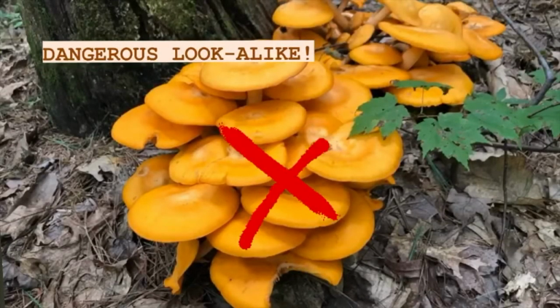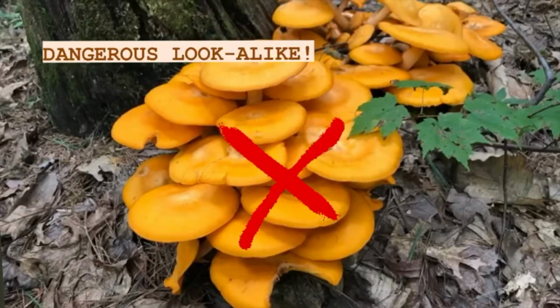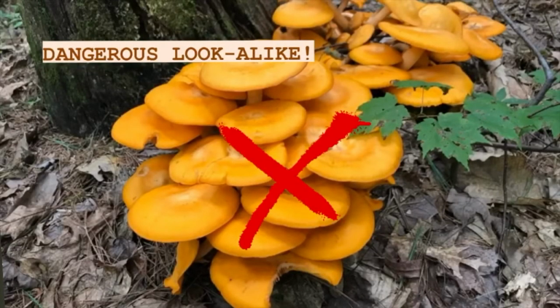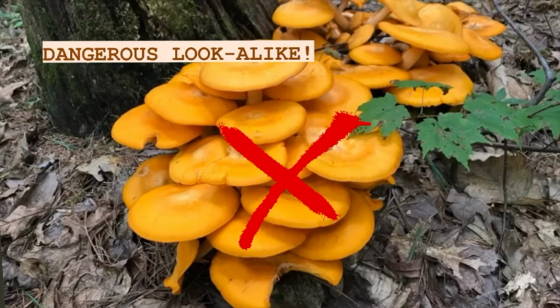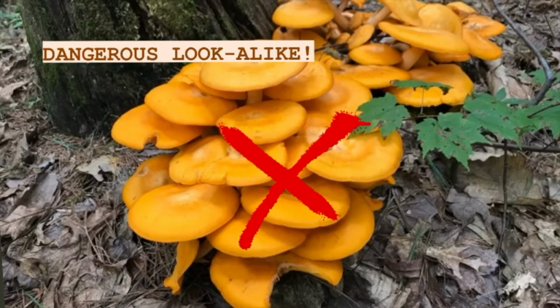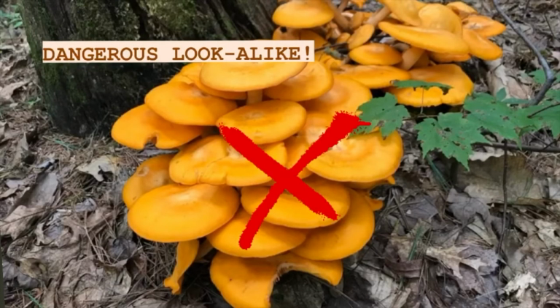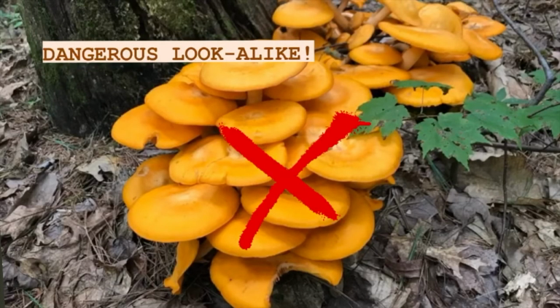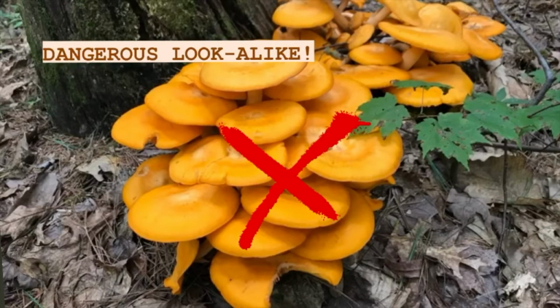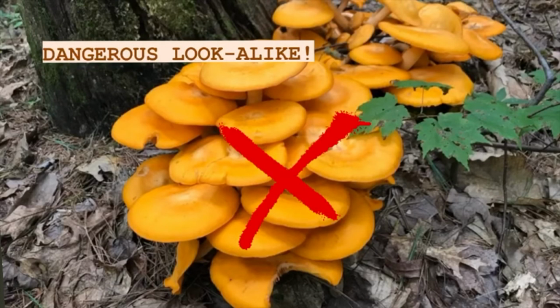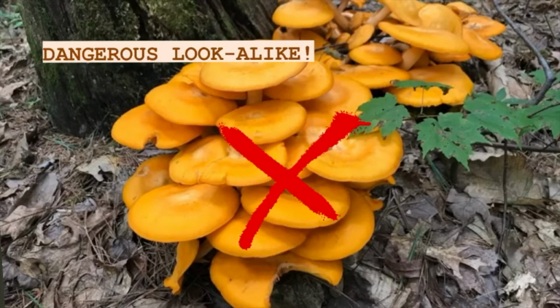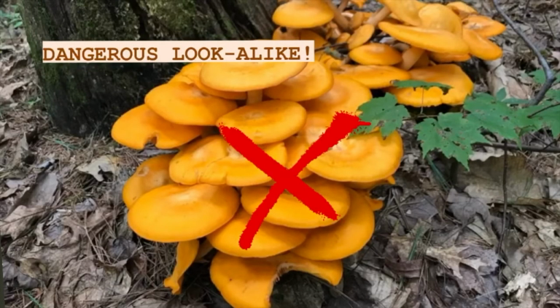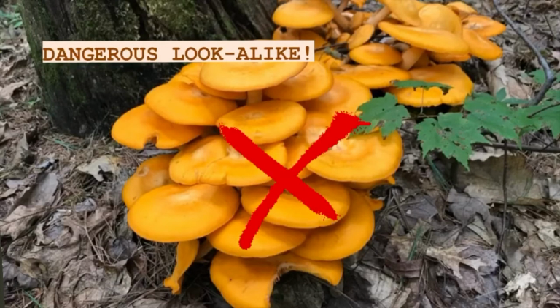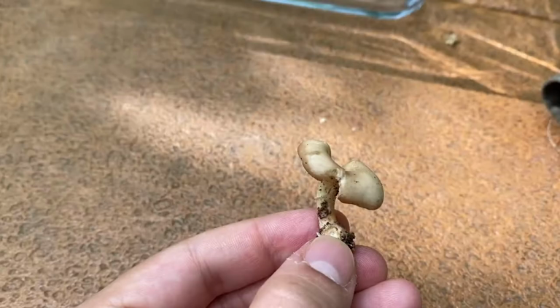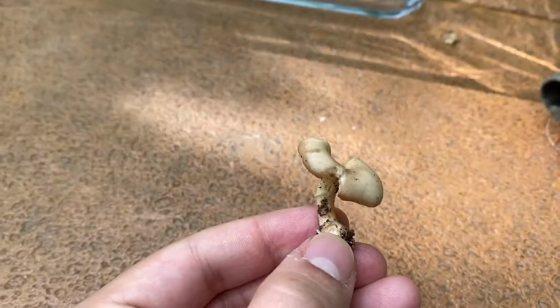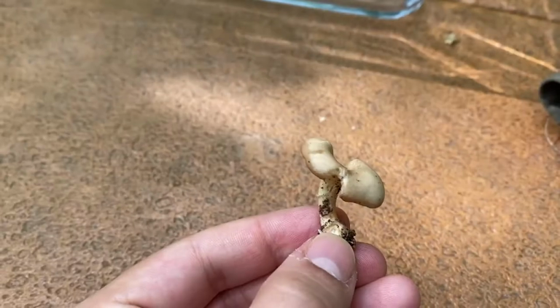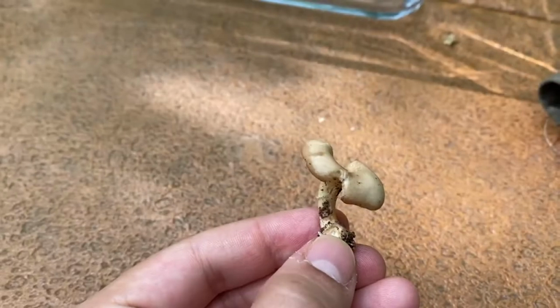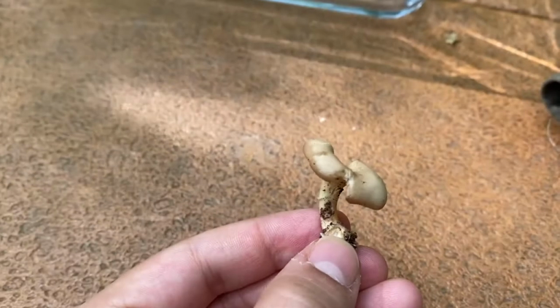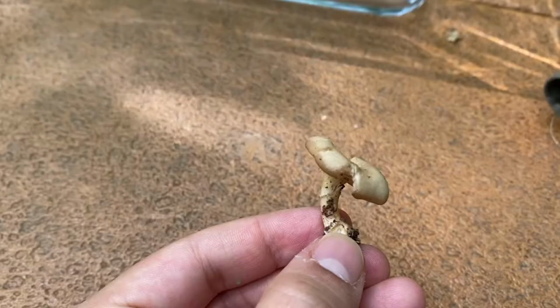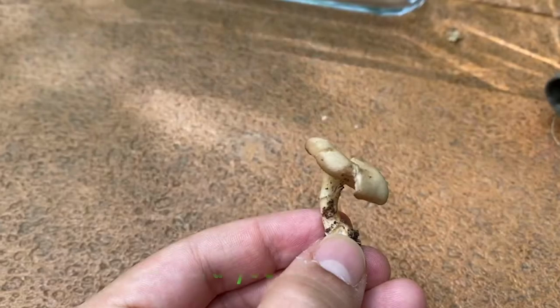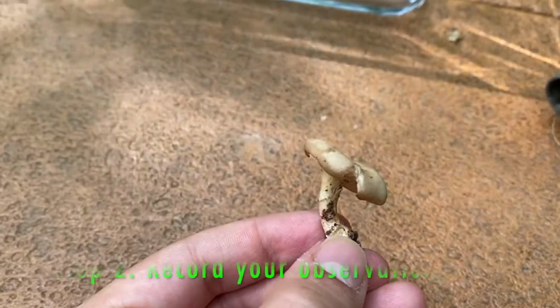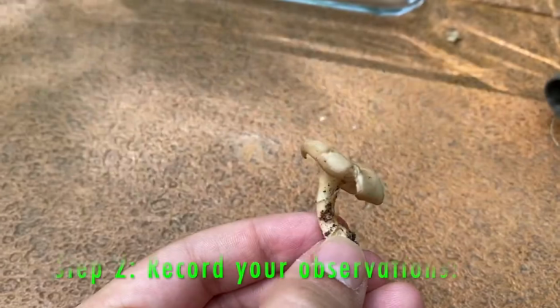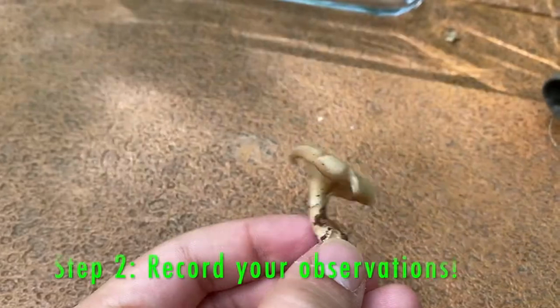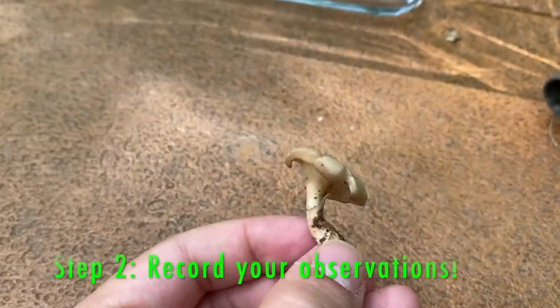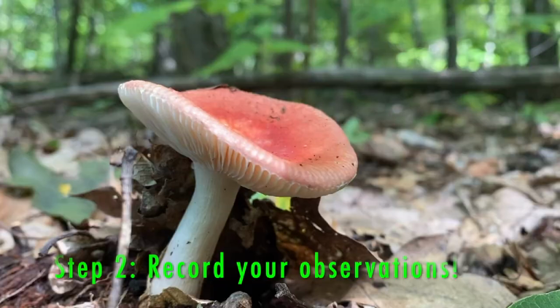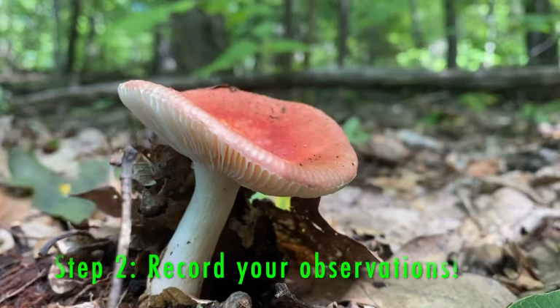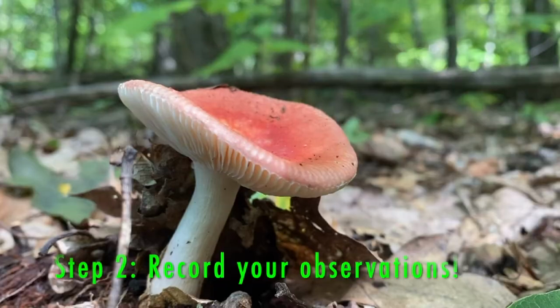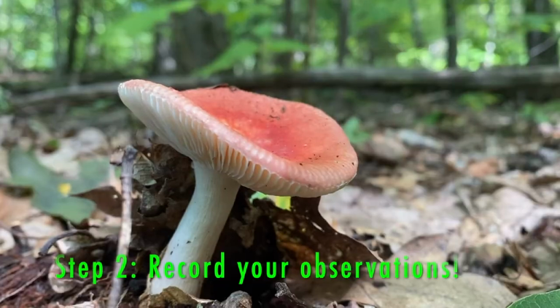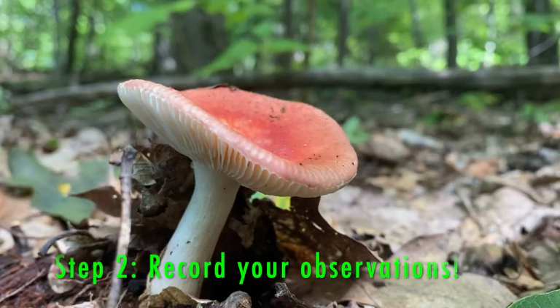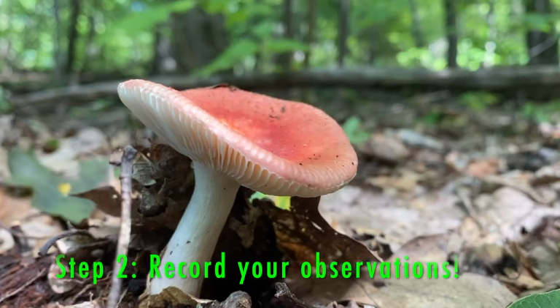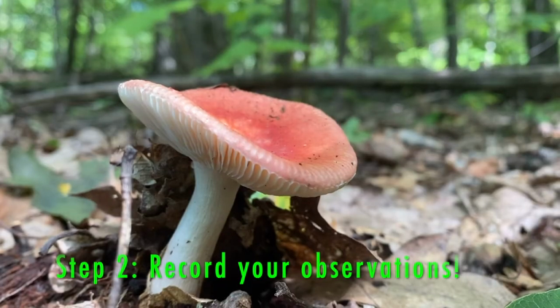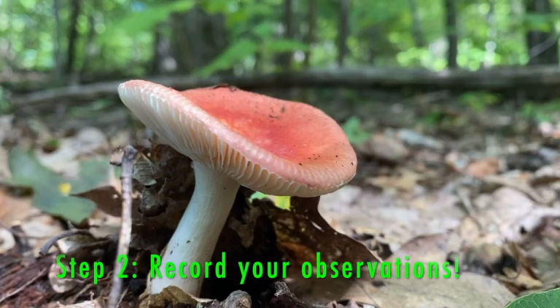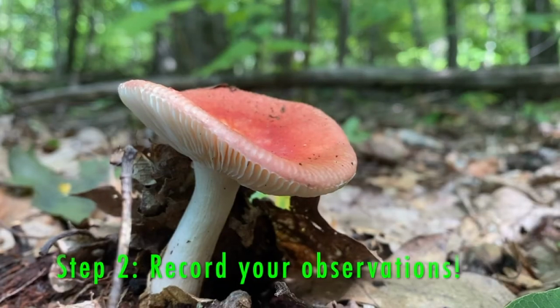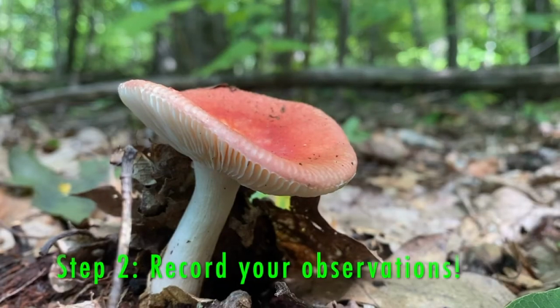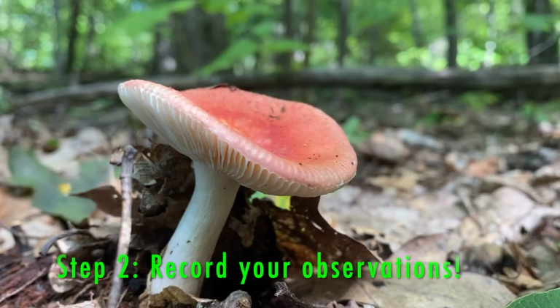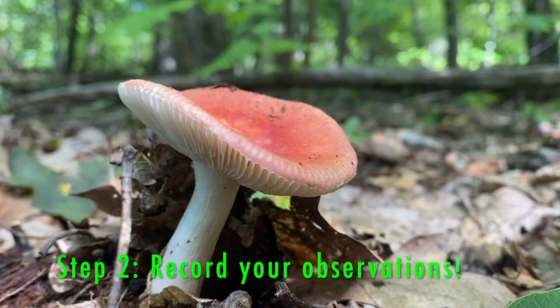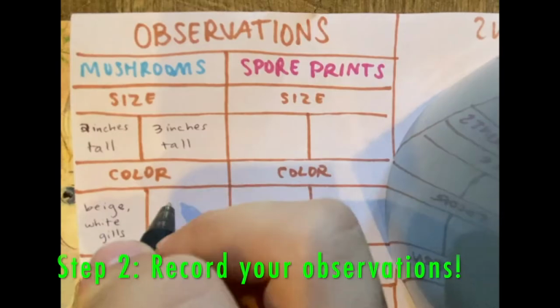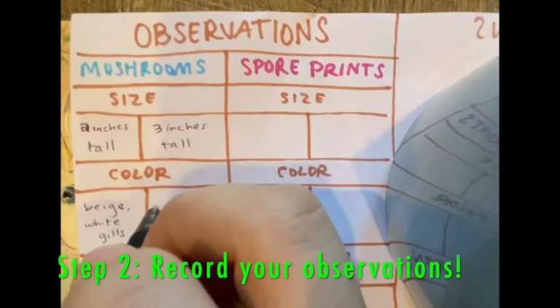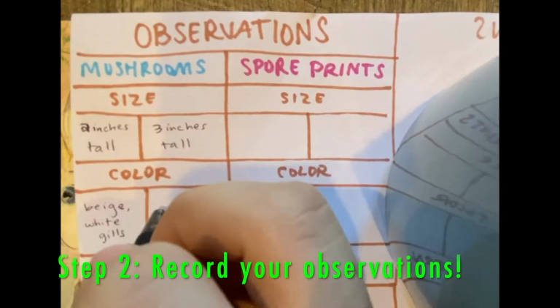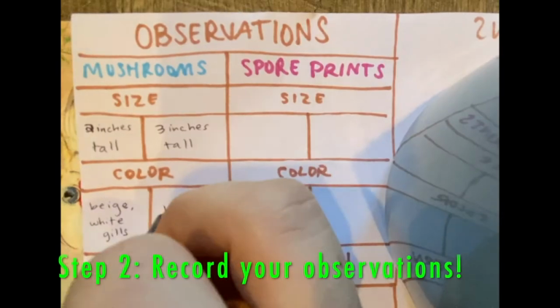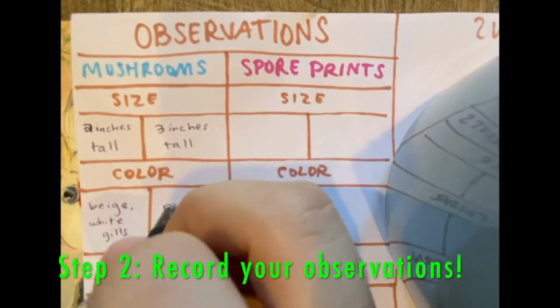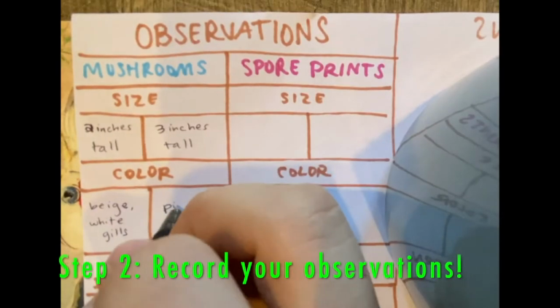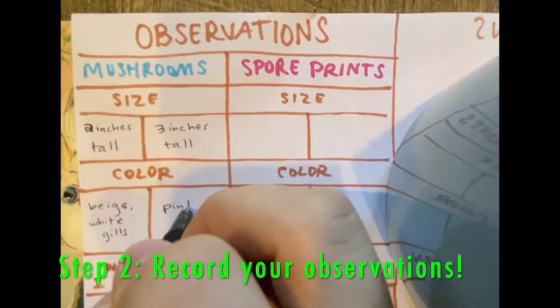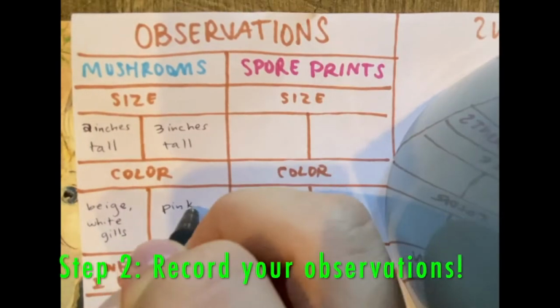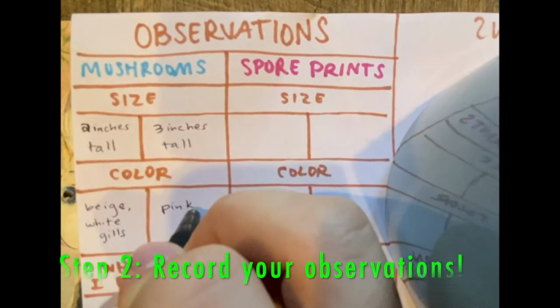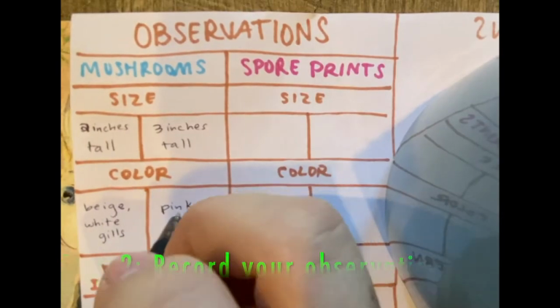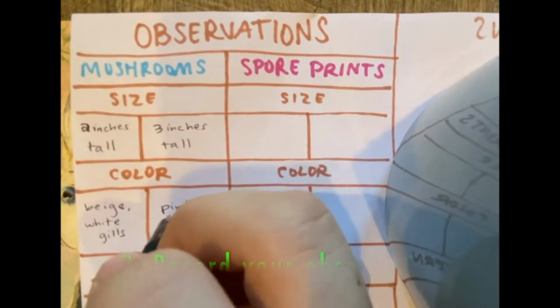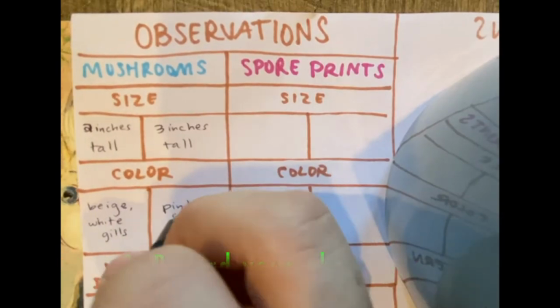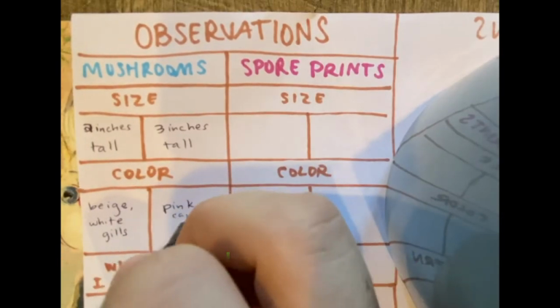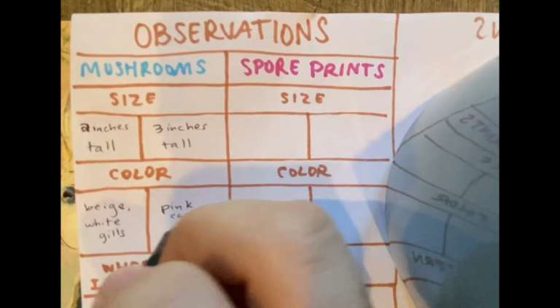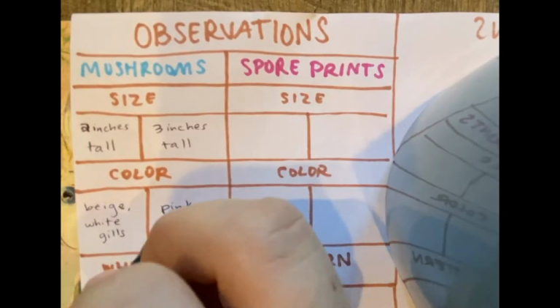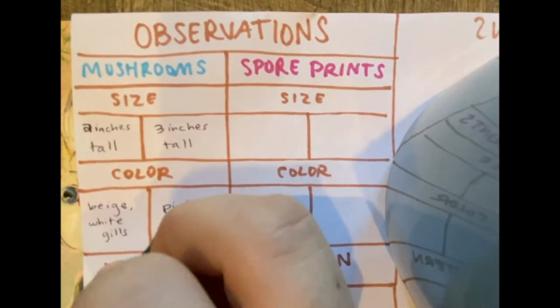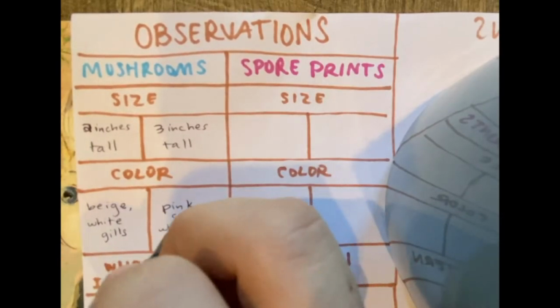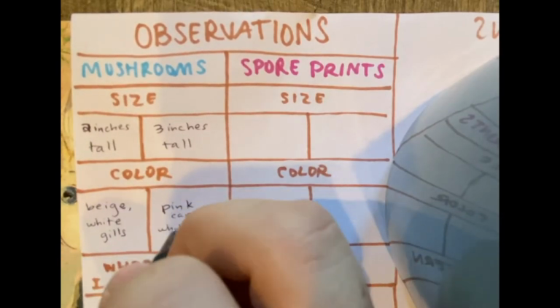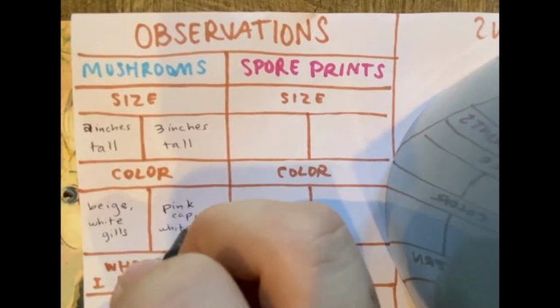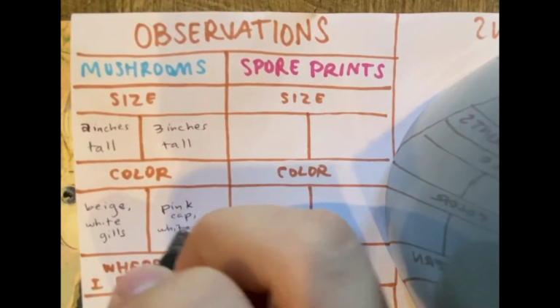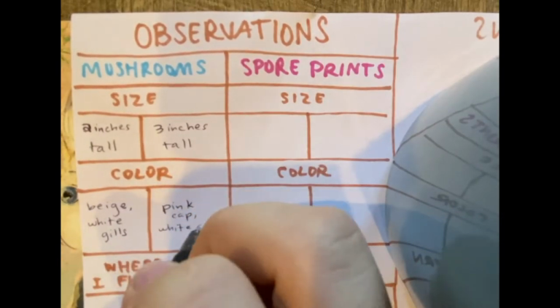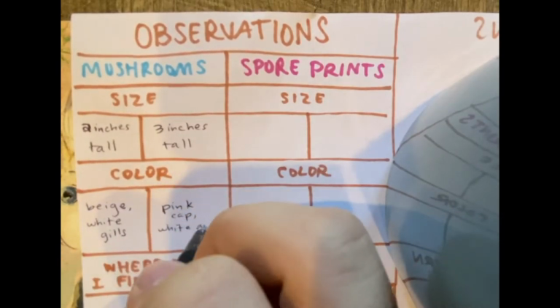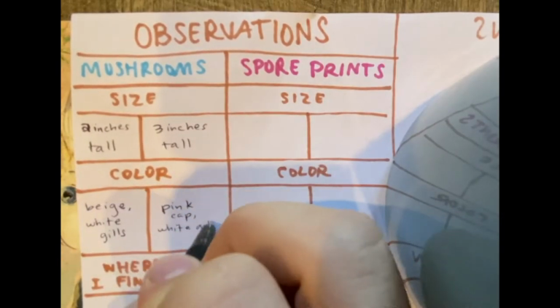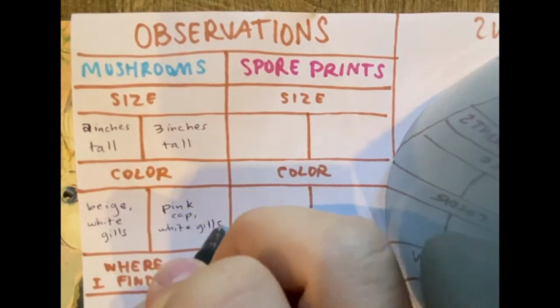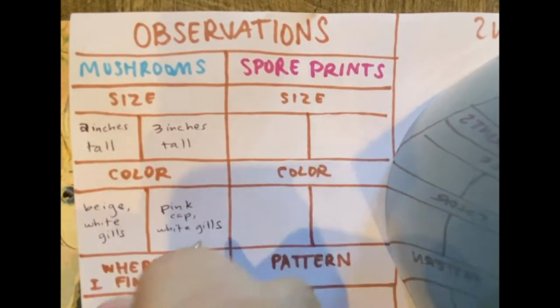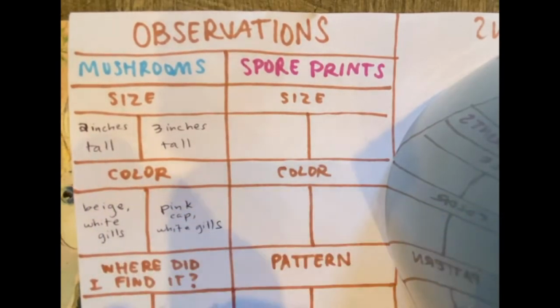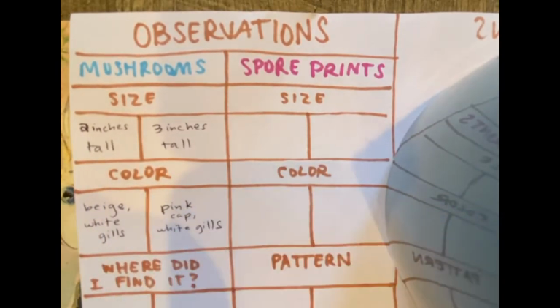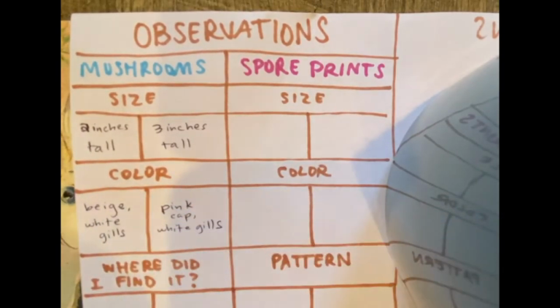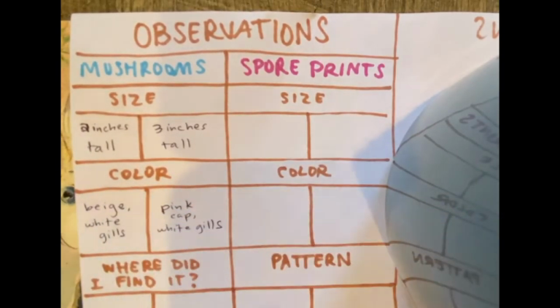Step two: observe your mushroom. What size and color is it? Where did you find it? Does it have gills on its underside?